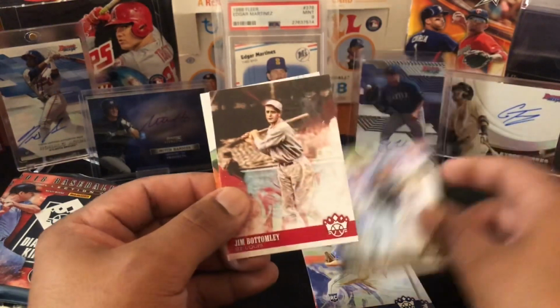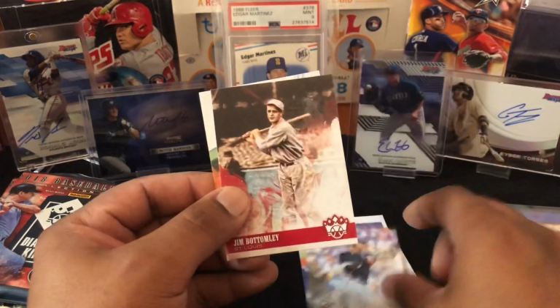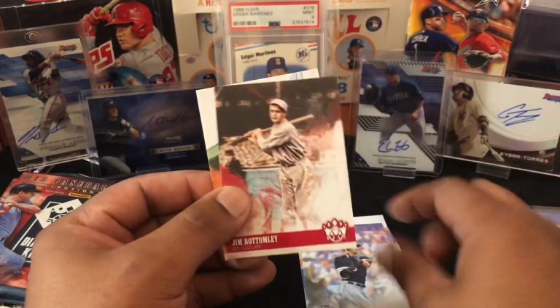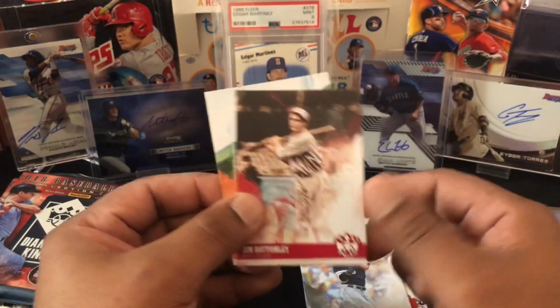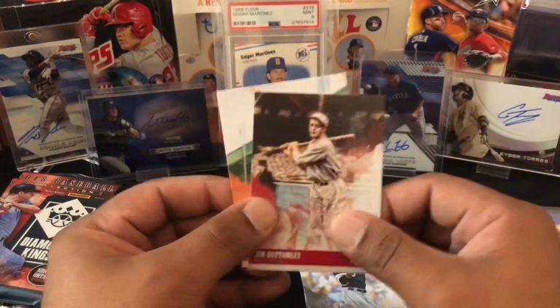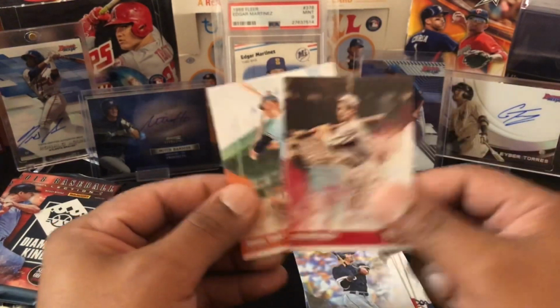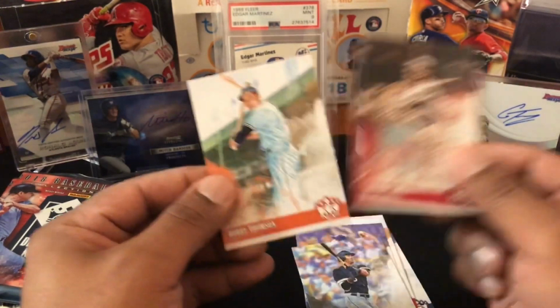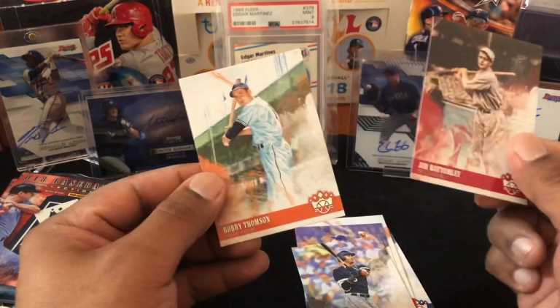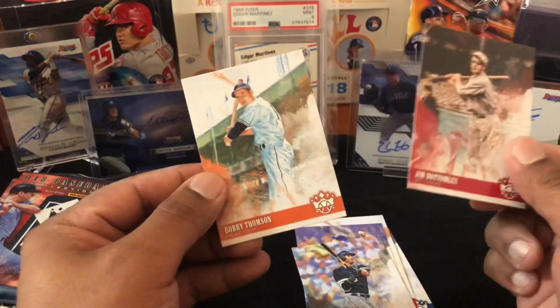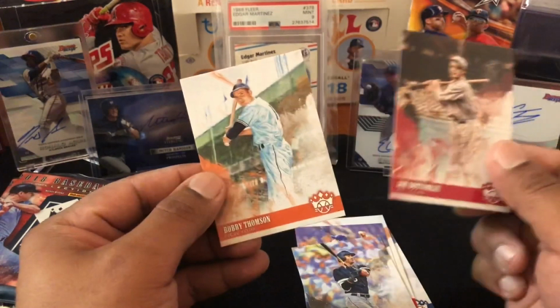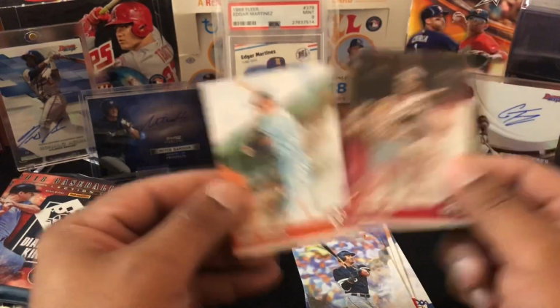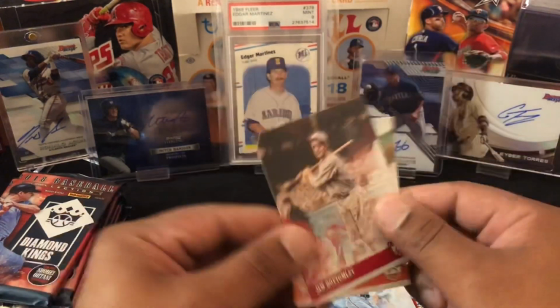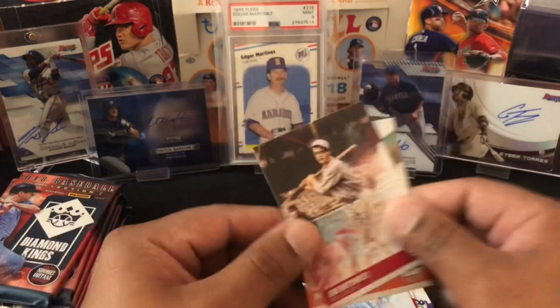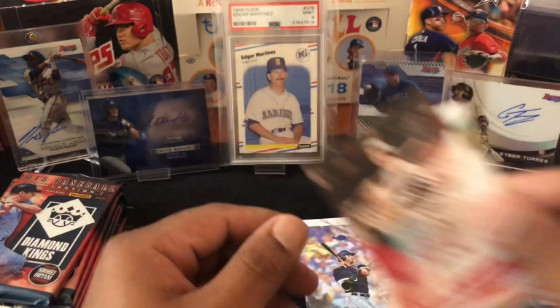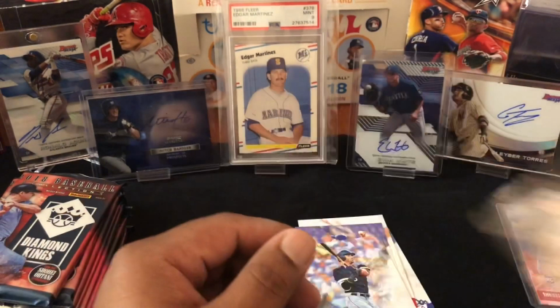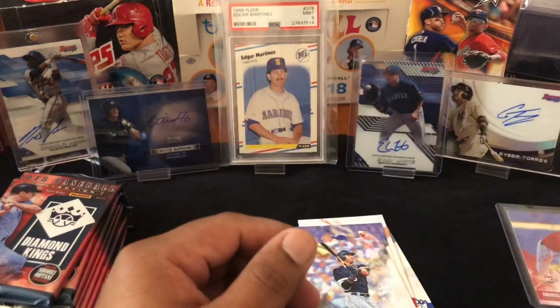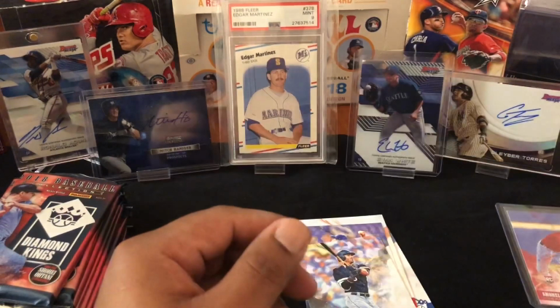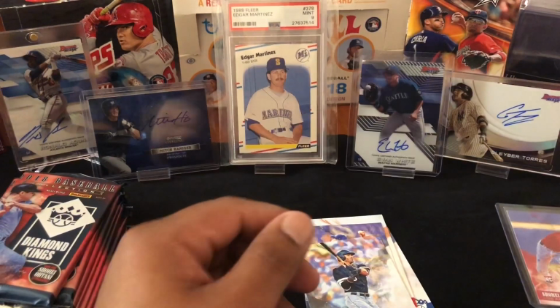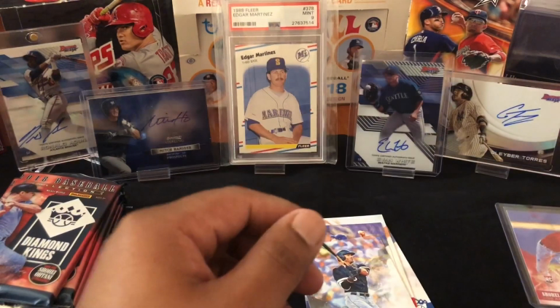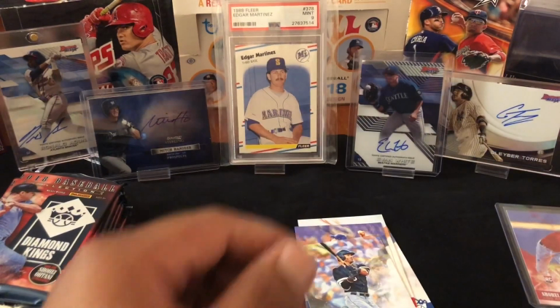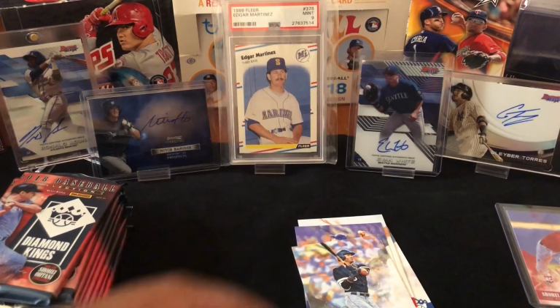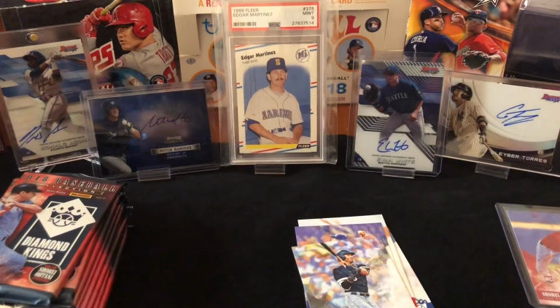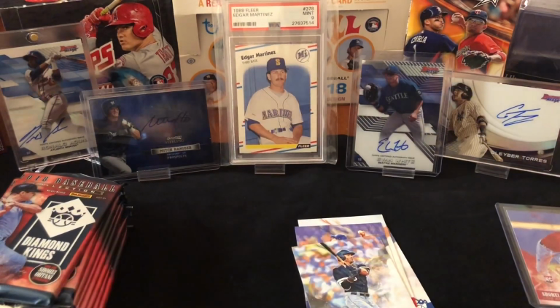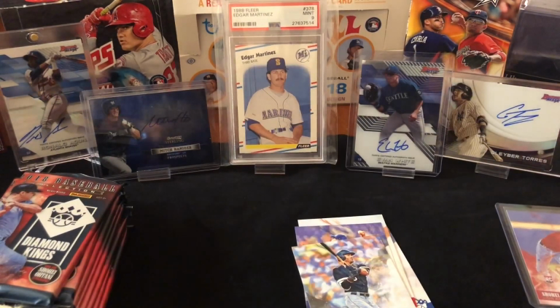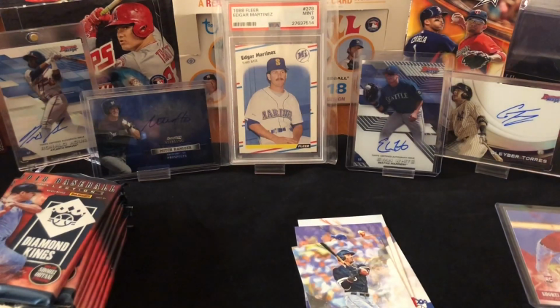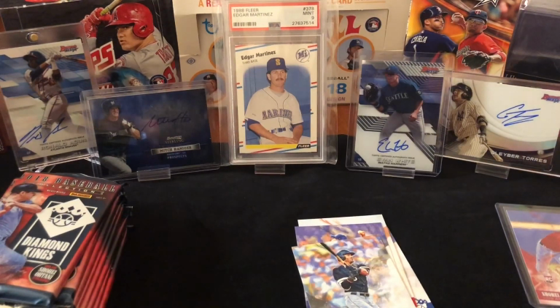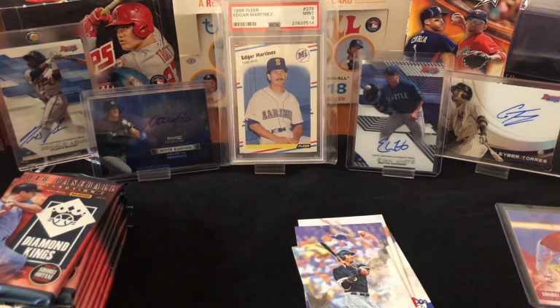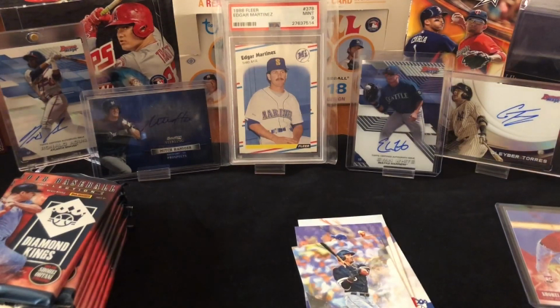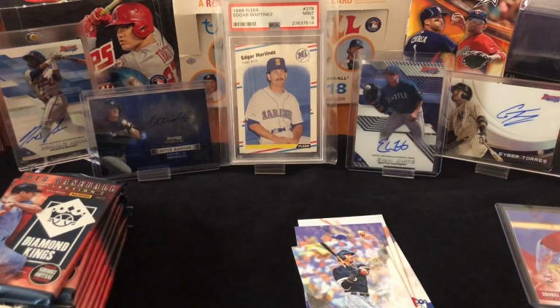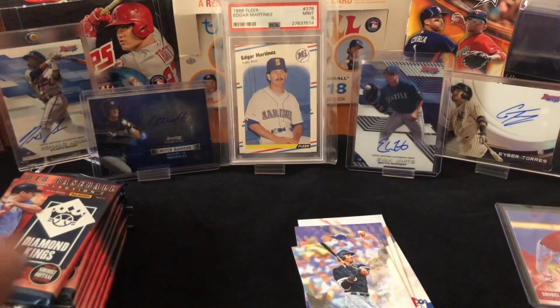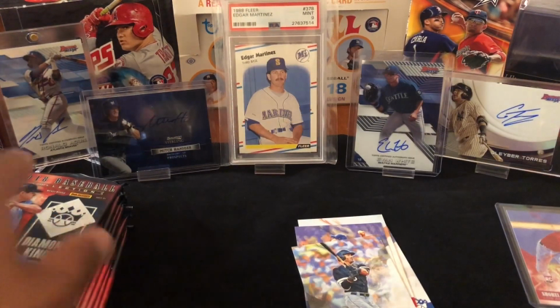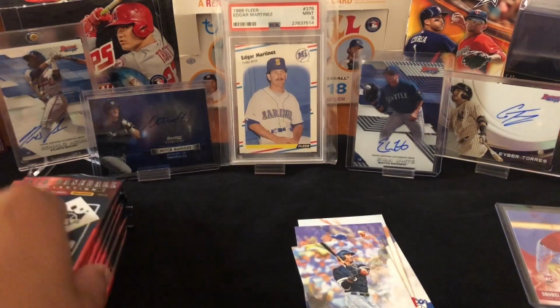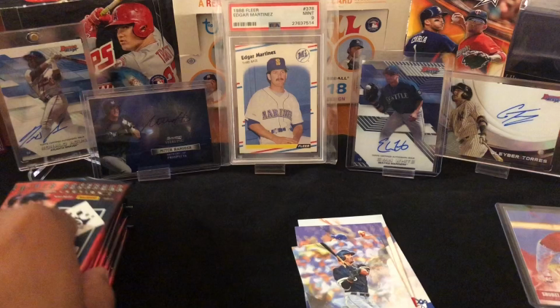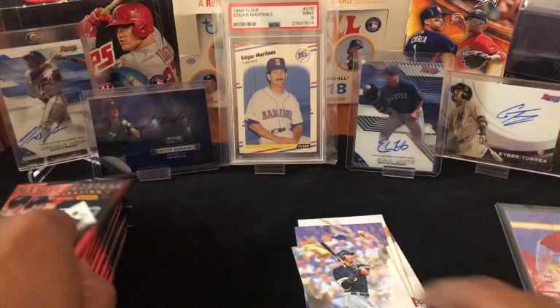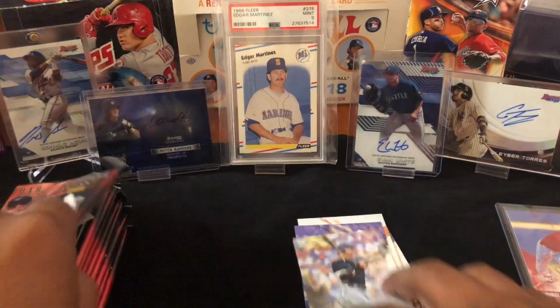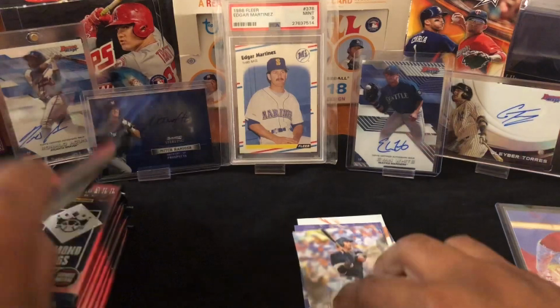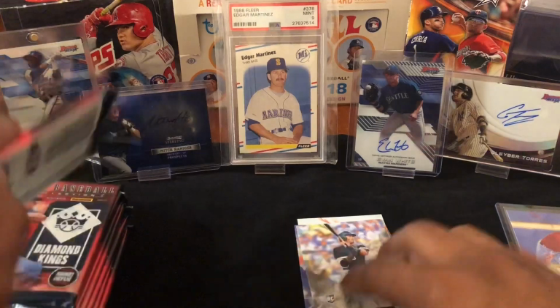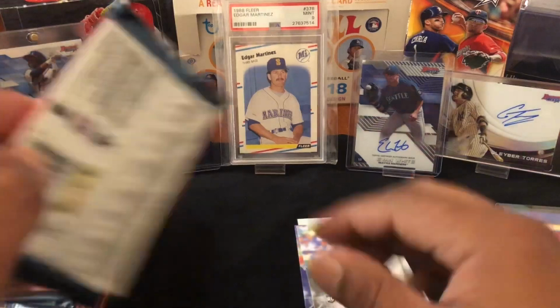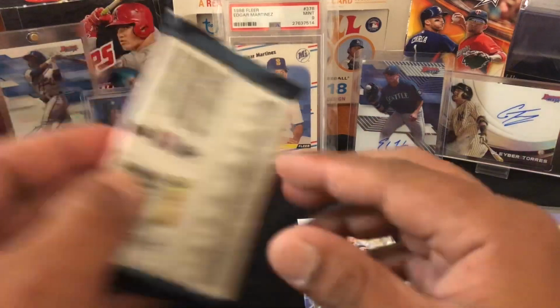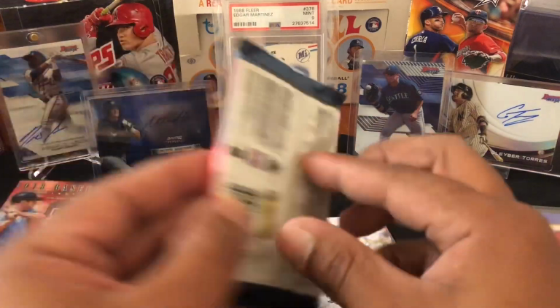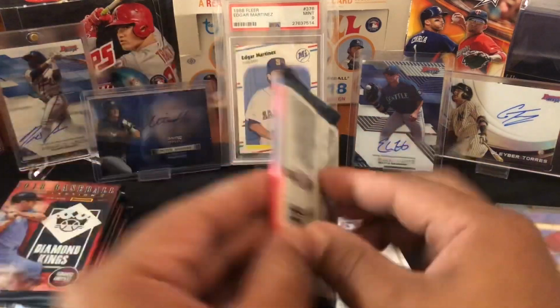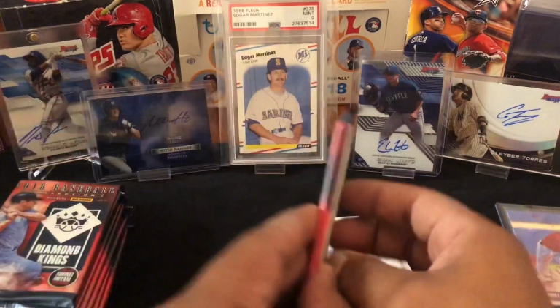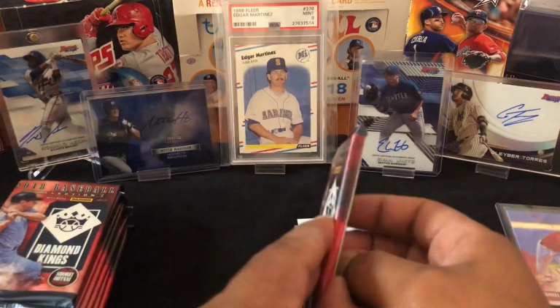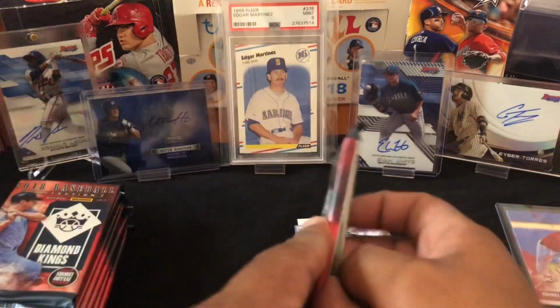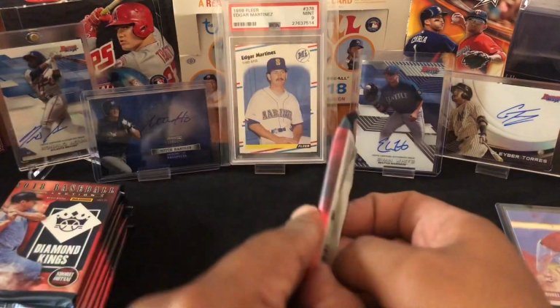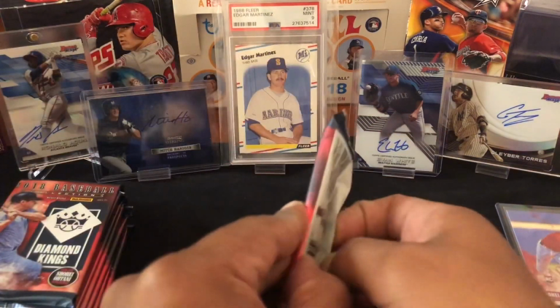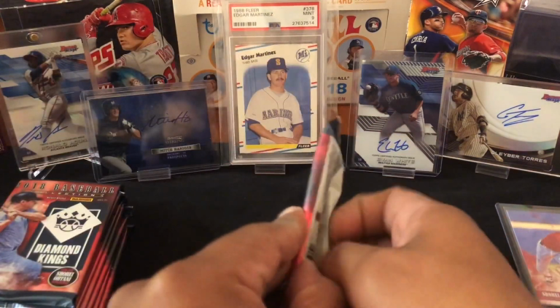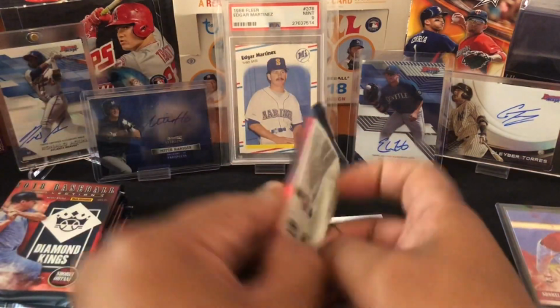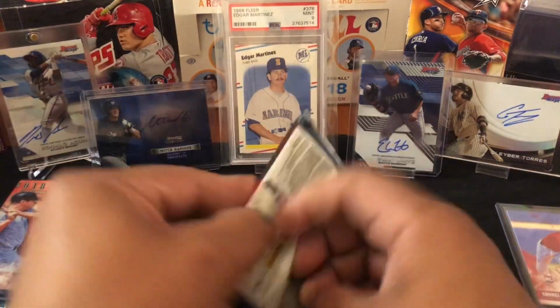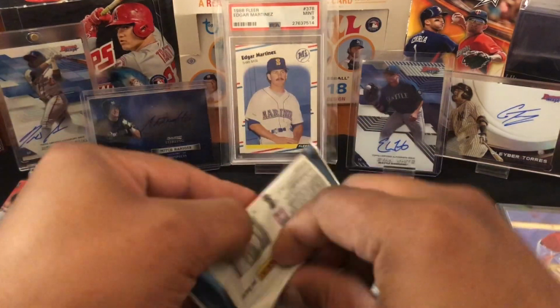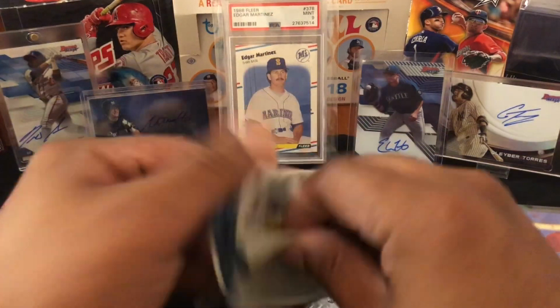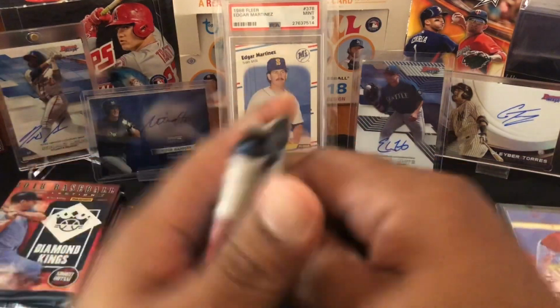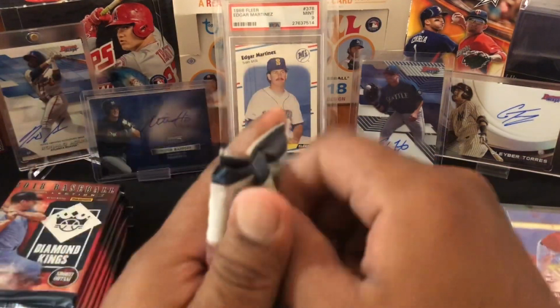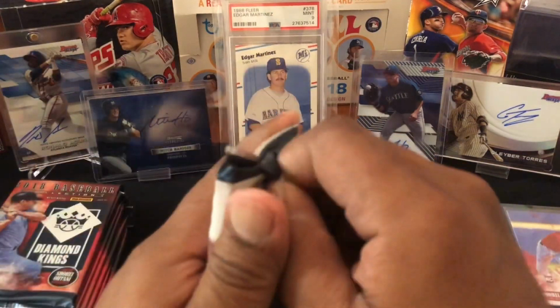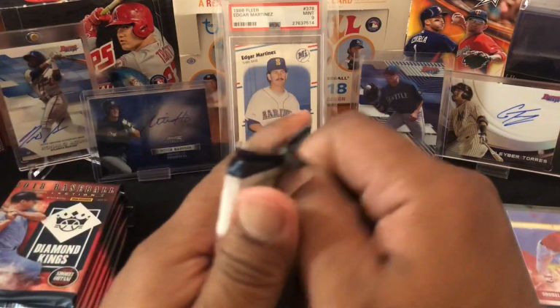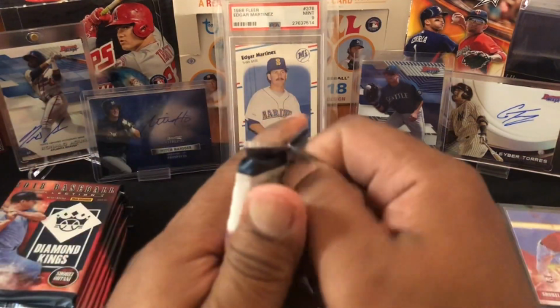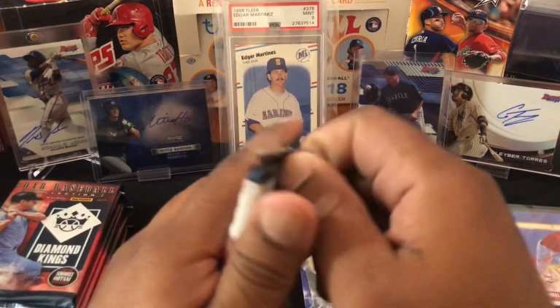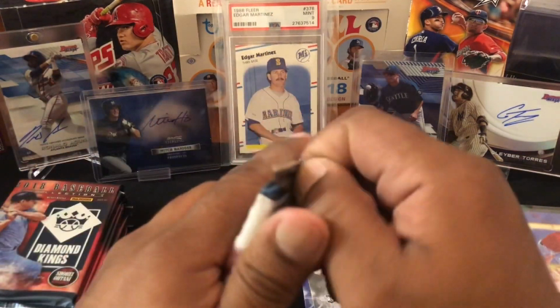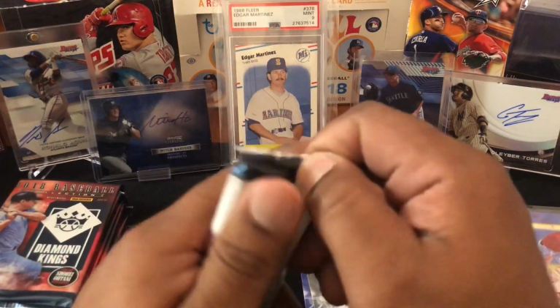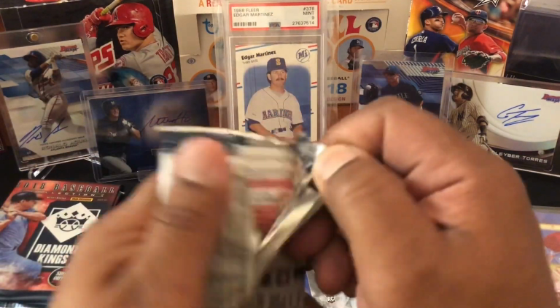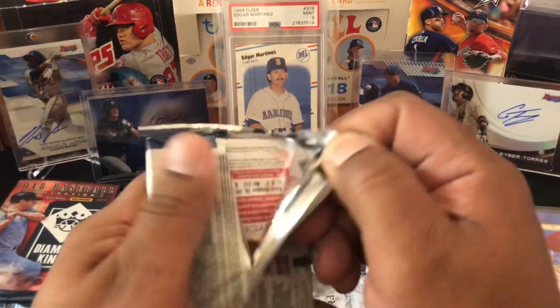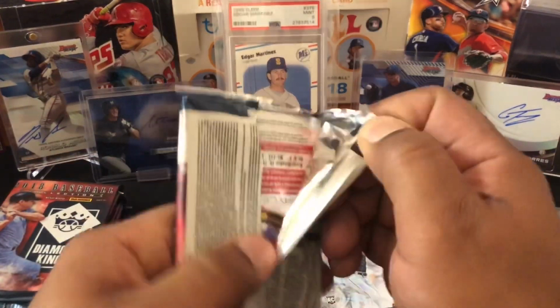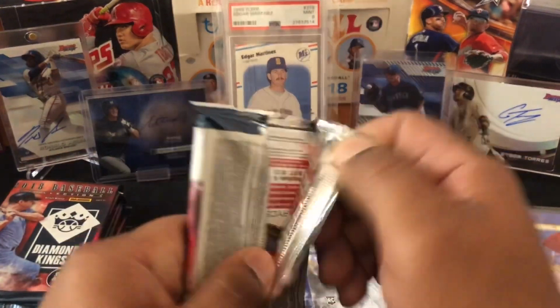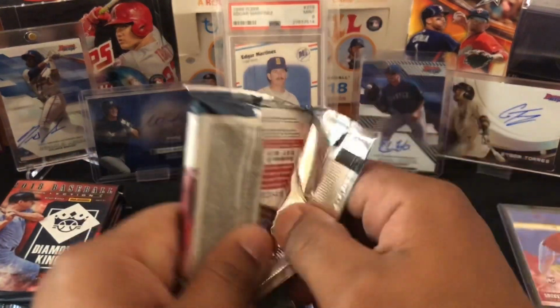Chris Flexen rookie, Buster Posey — let's see, is this an auto? No, just a red frame. San Francisco — 500 — Babe Ruth. Be cool if we got an authentic auto Babe Ruth, but we can't because that young man has passed away. All right, so we got a thick pack here.